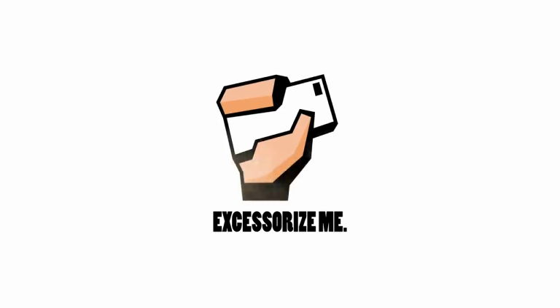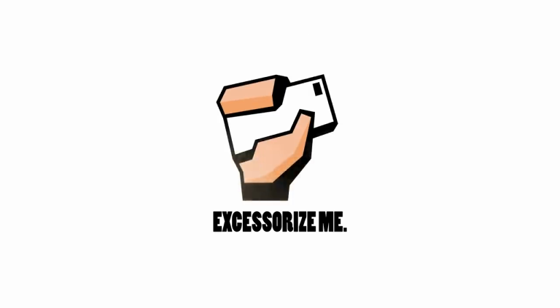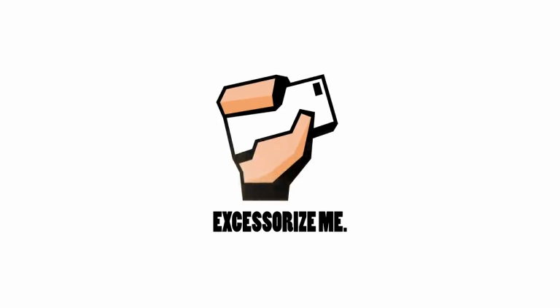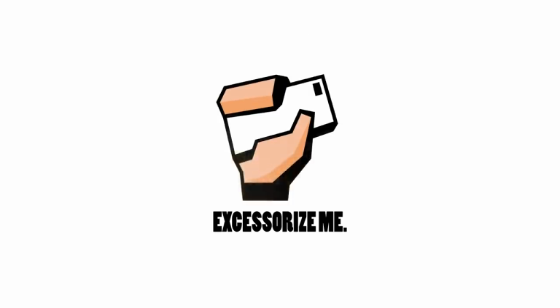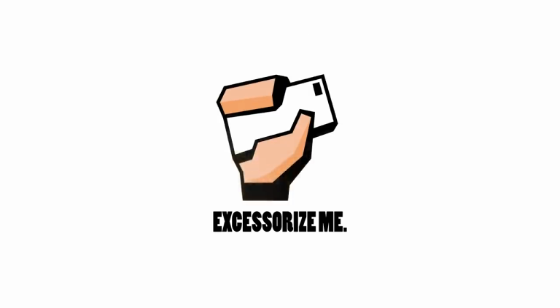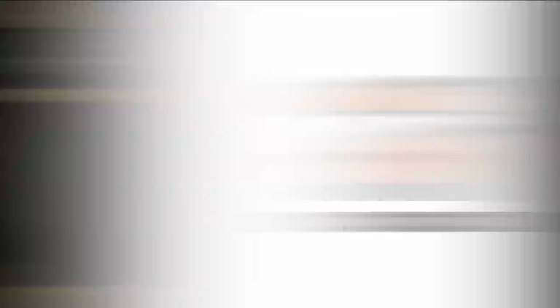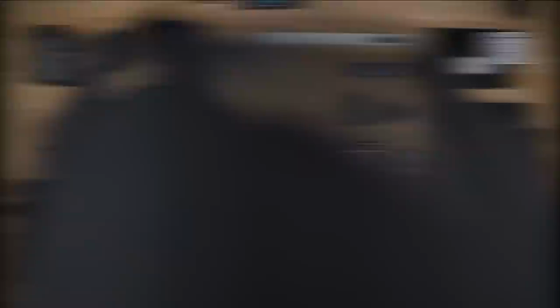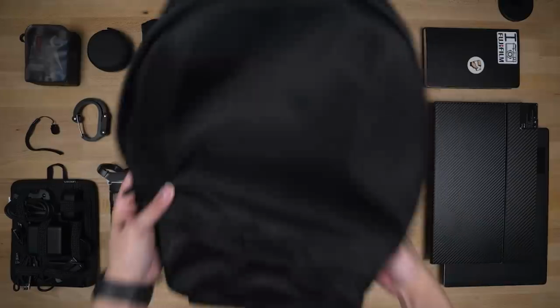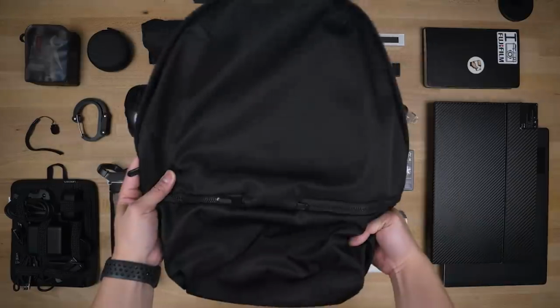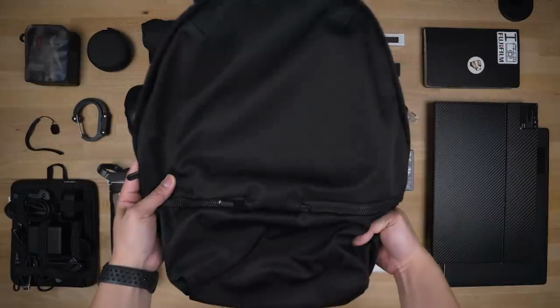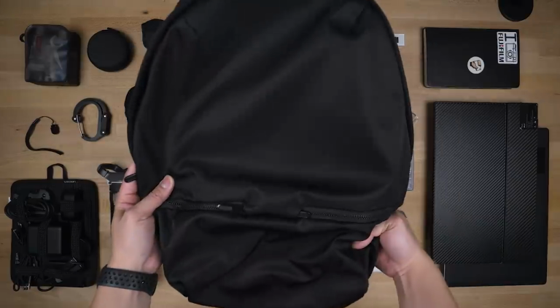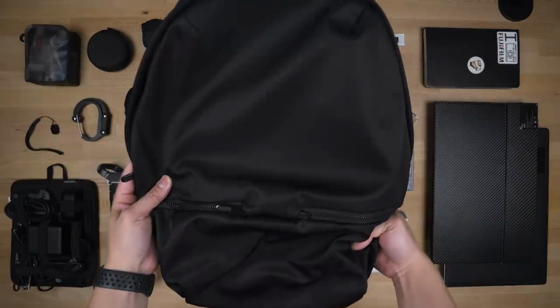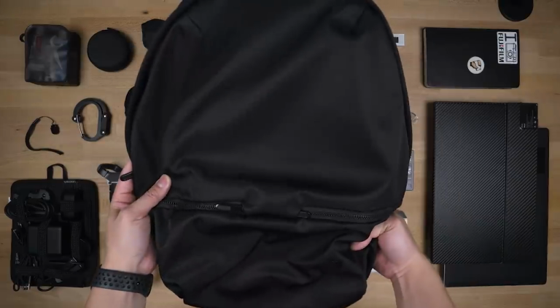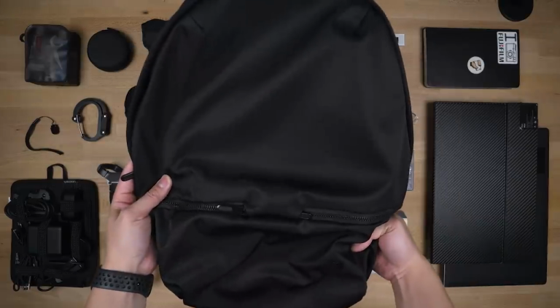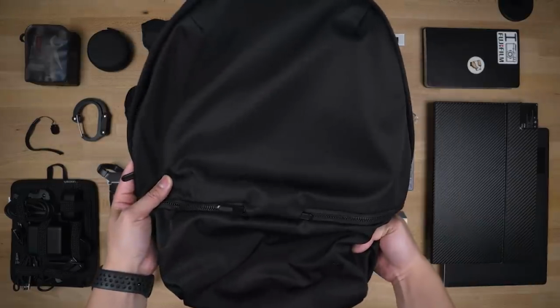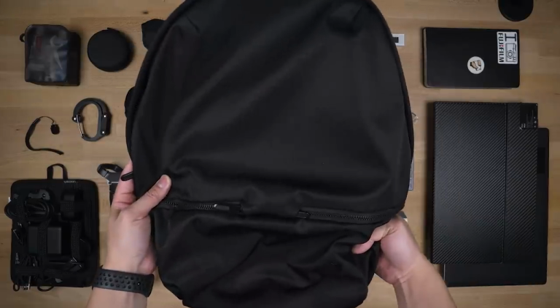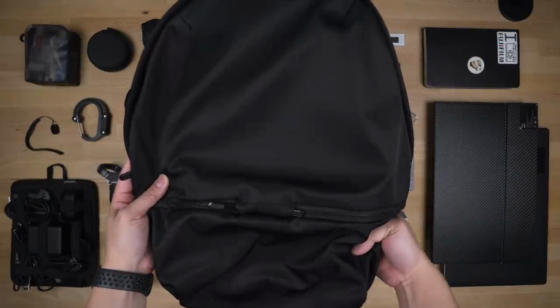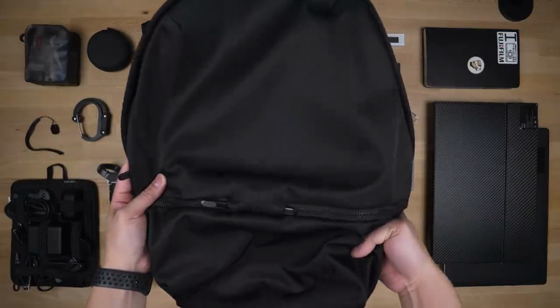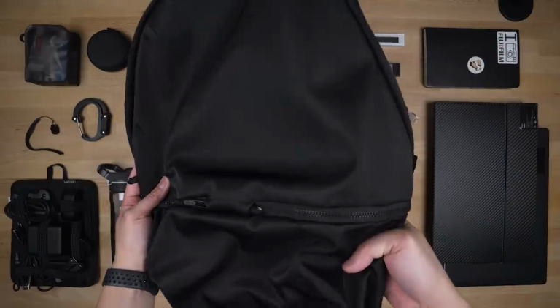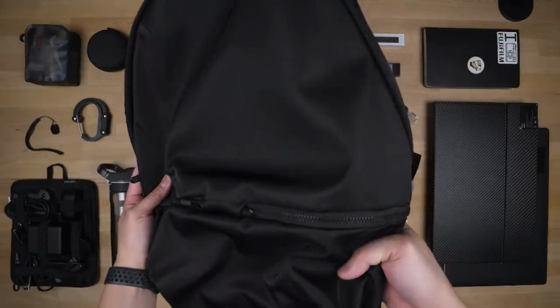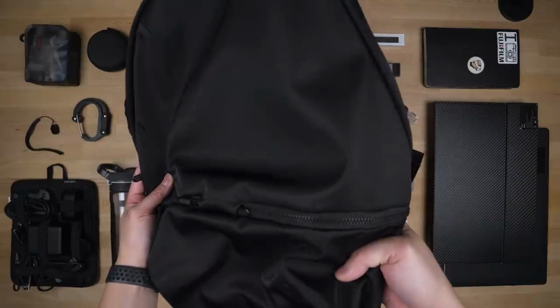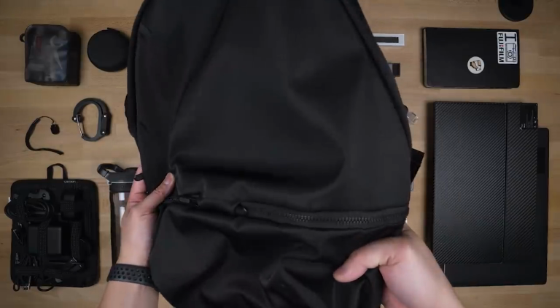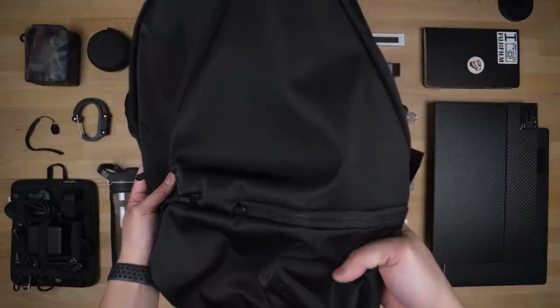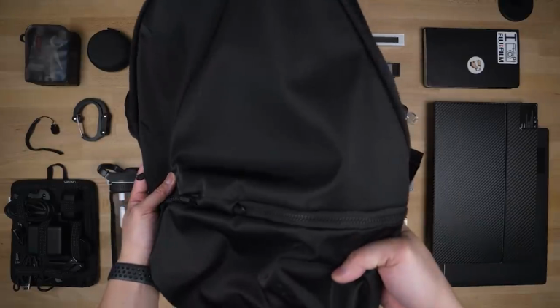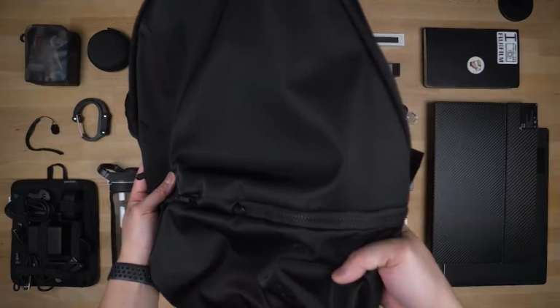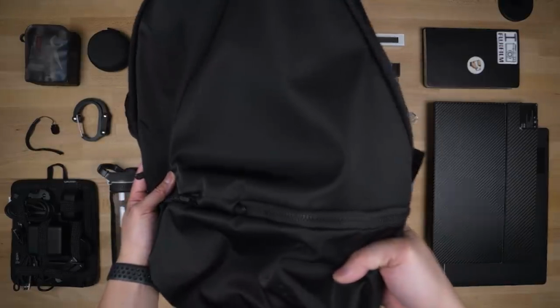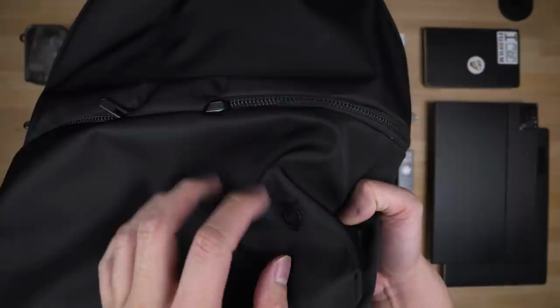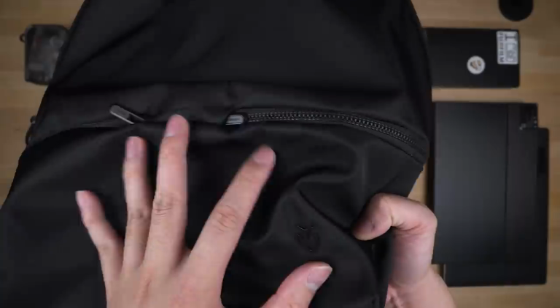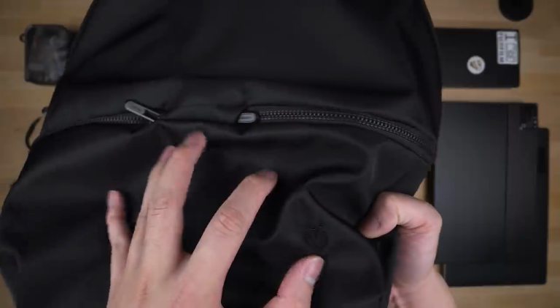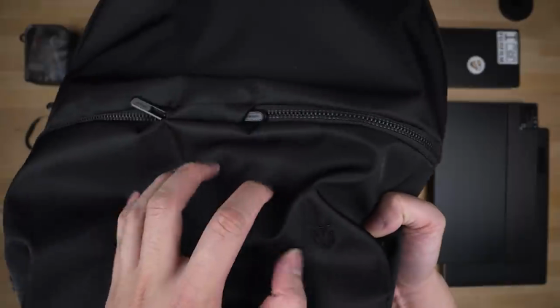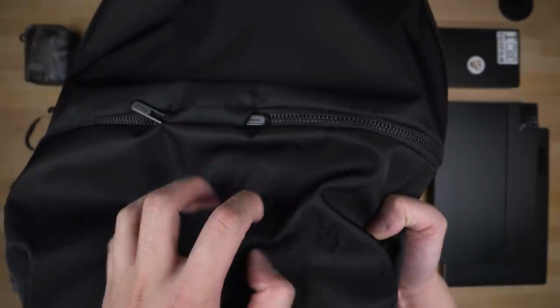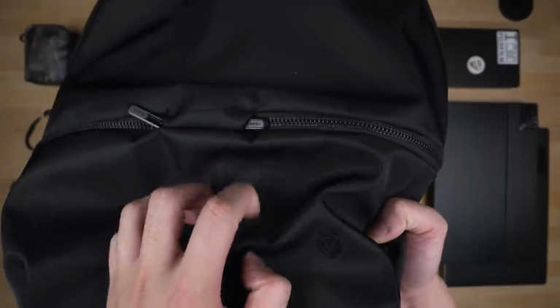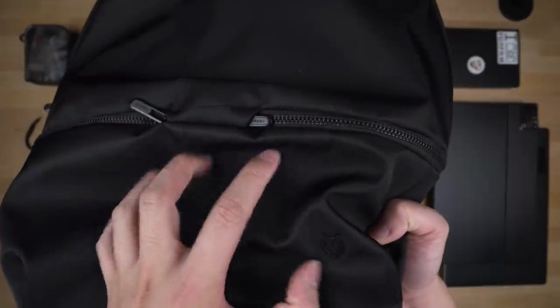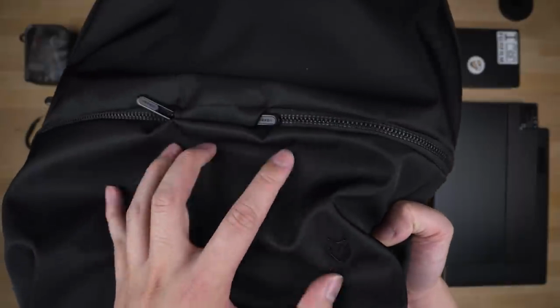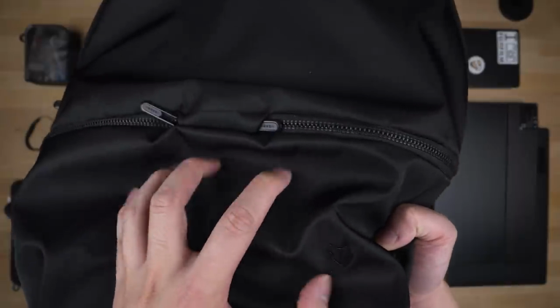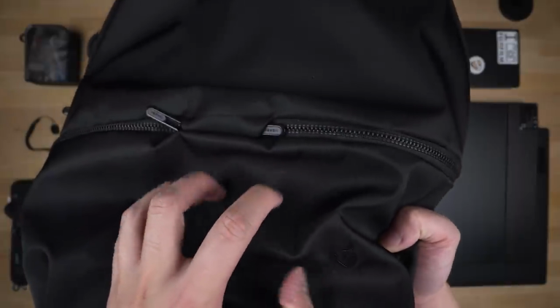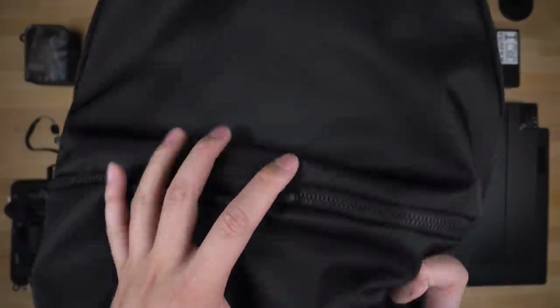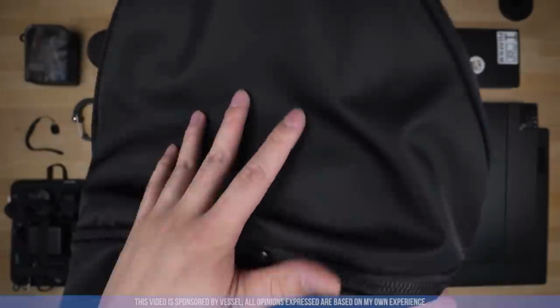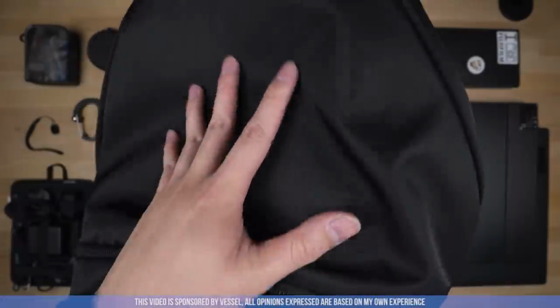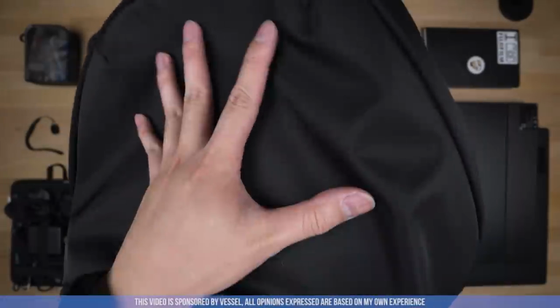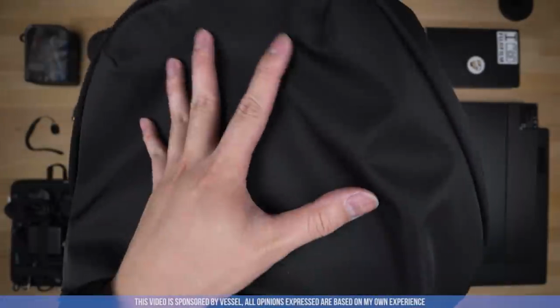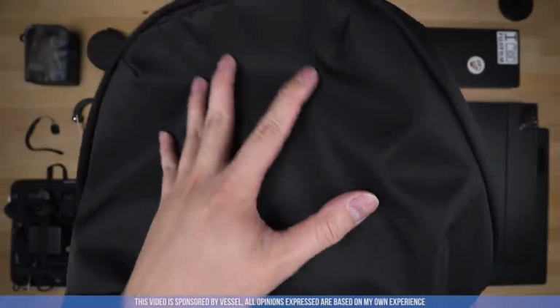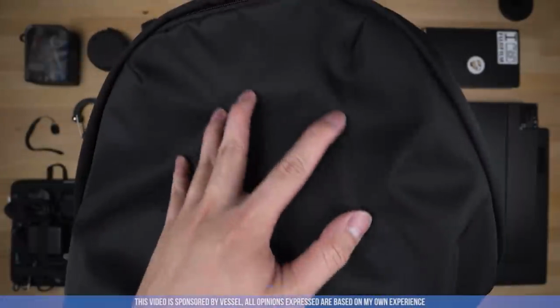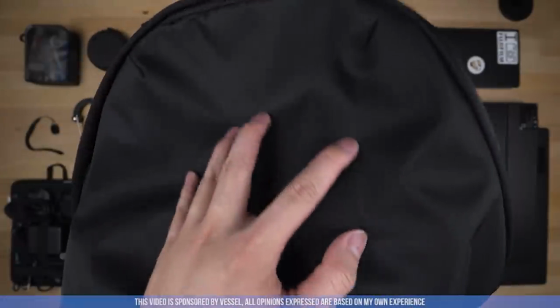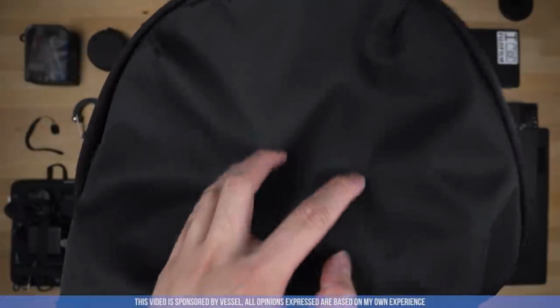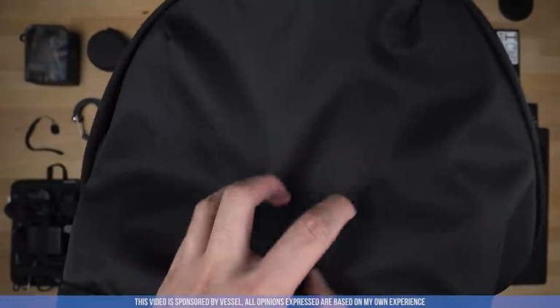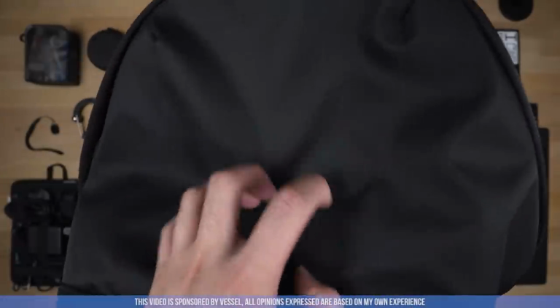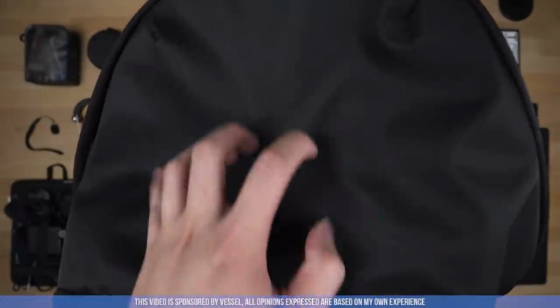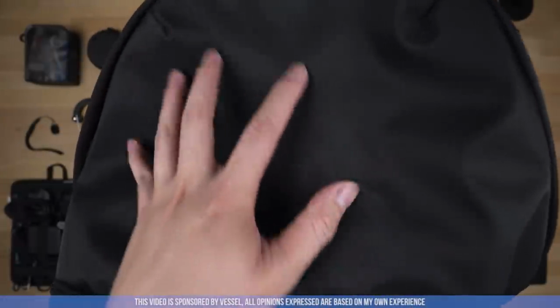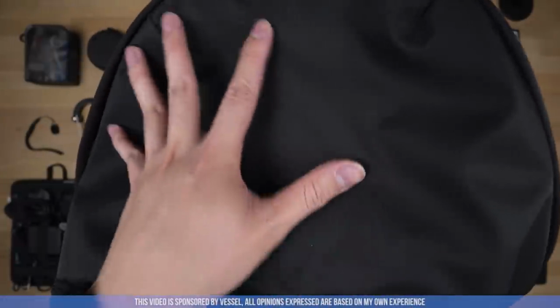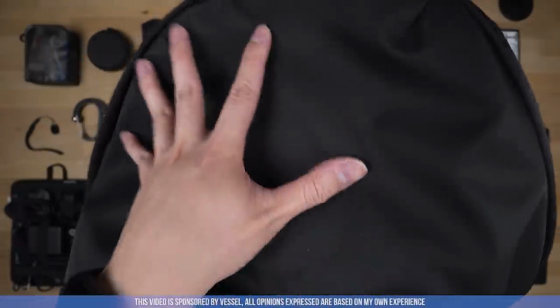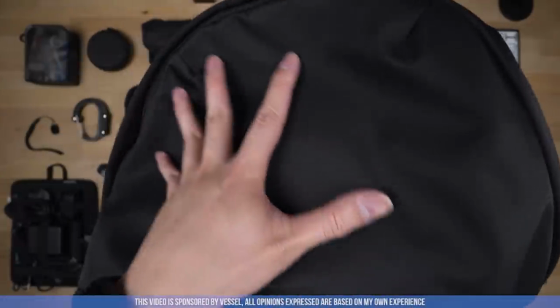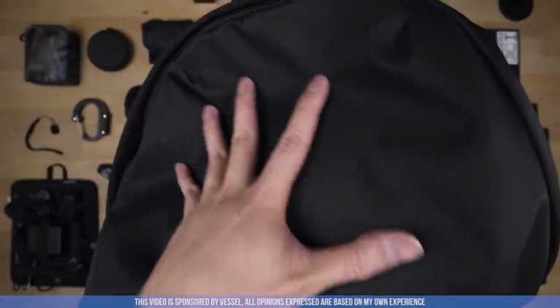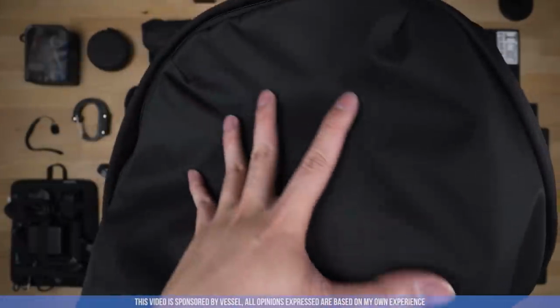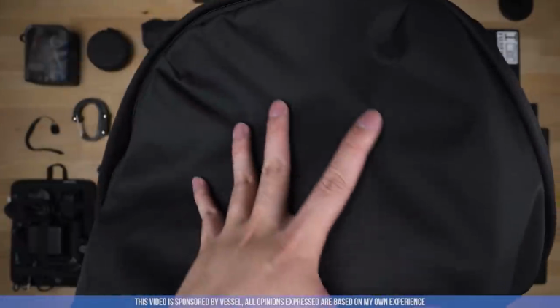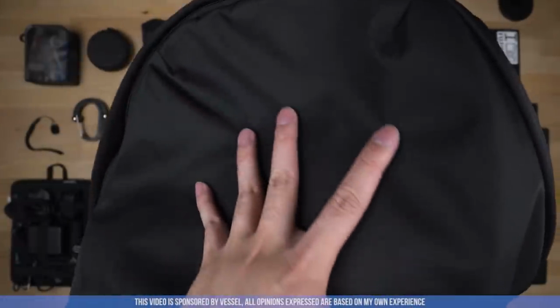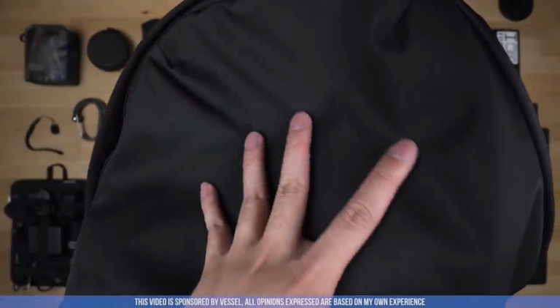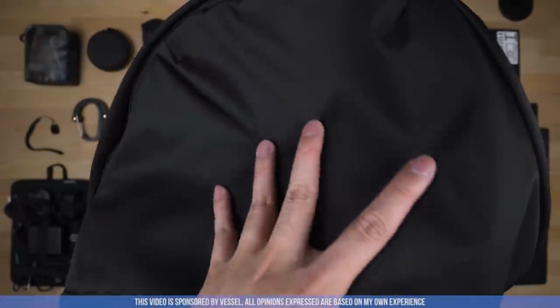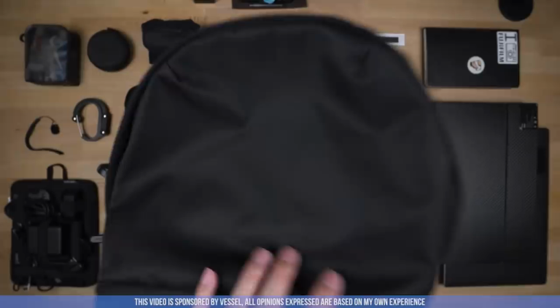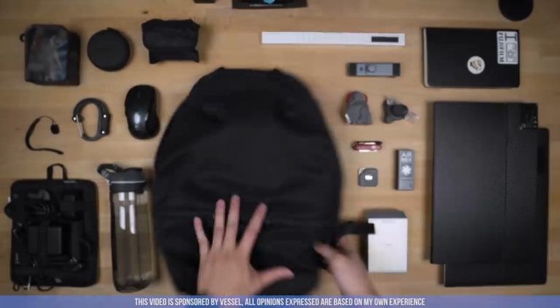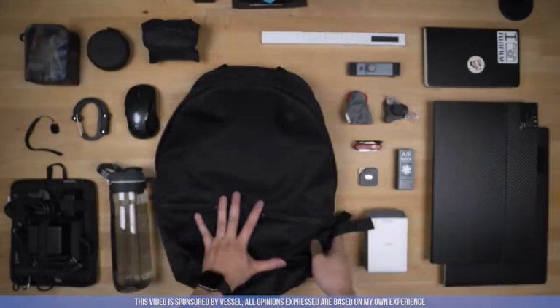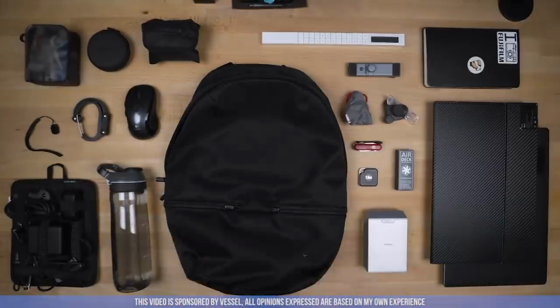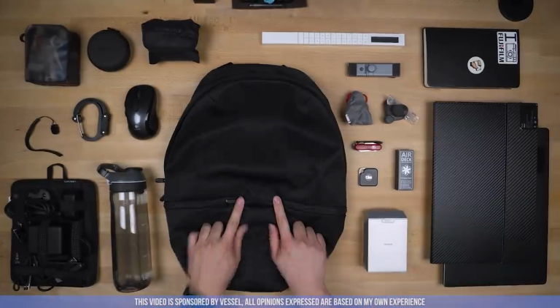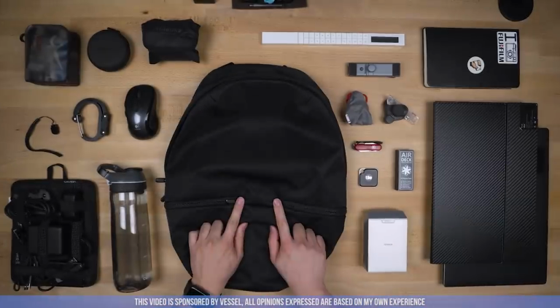Here it is — the black belt version of the Skyline Backpack. There's a nylon exterior finish all over, and it does feel expensive.